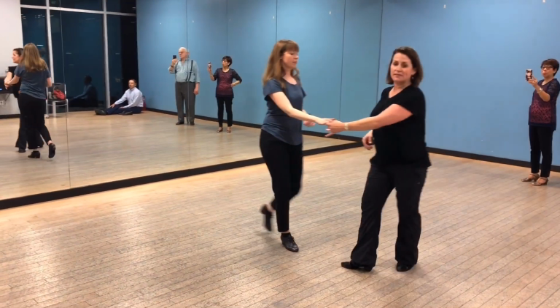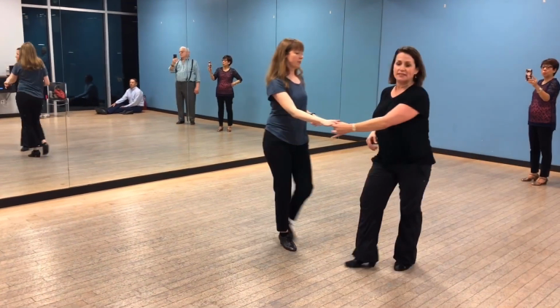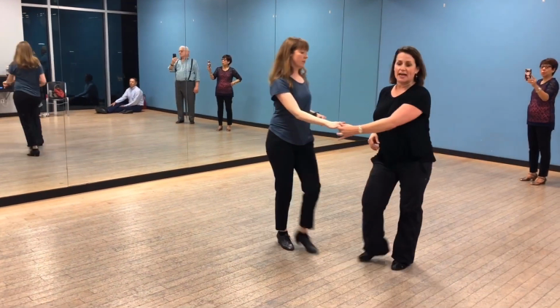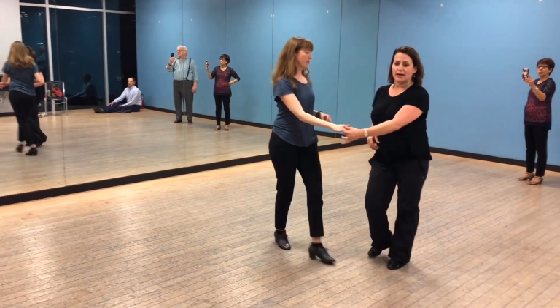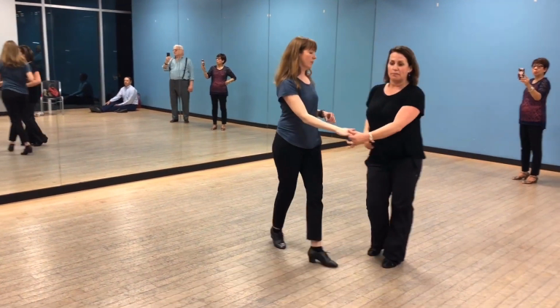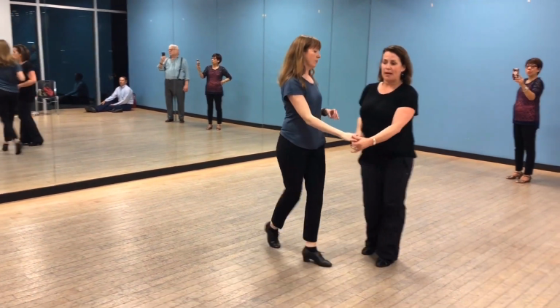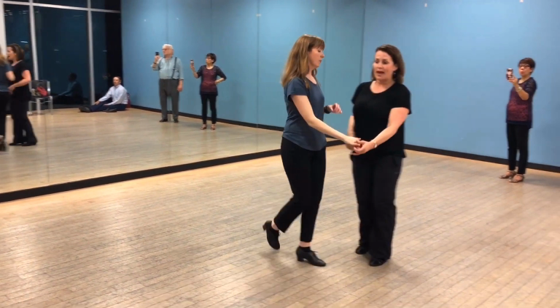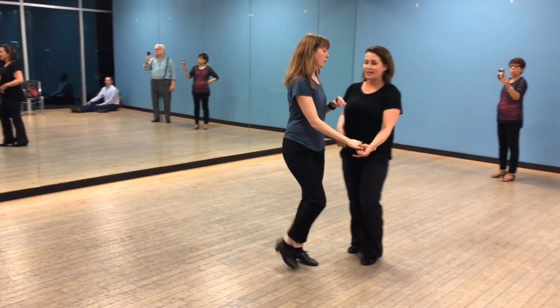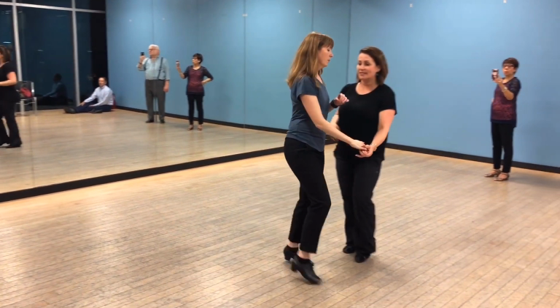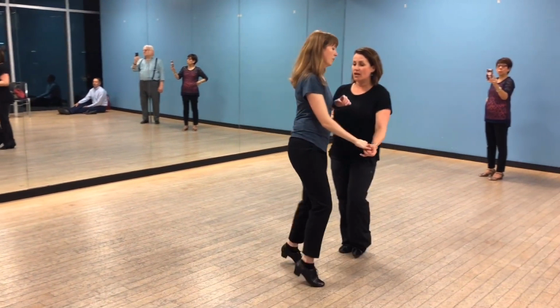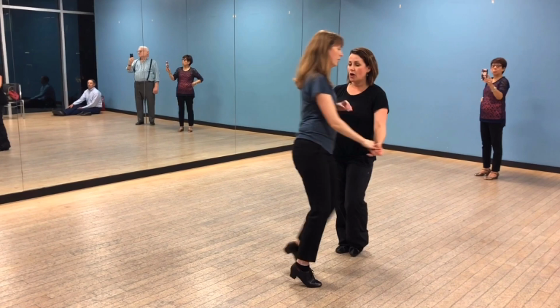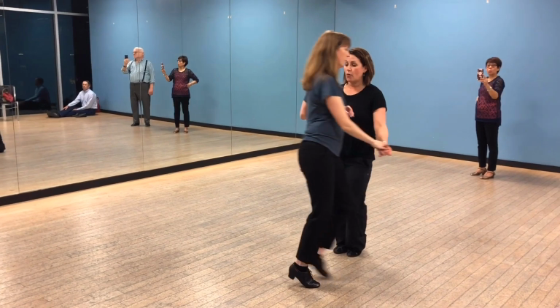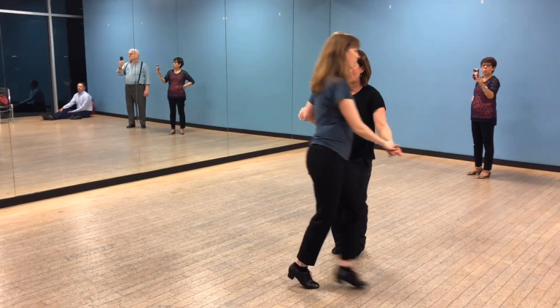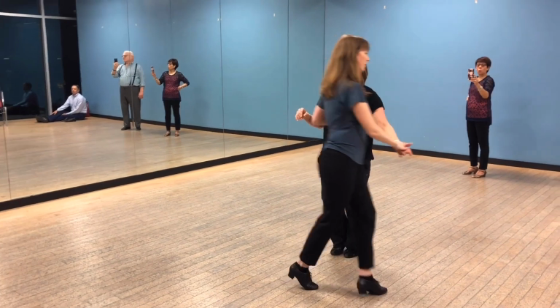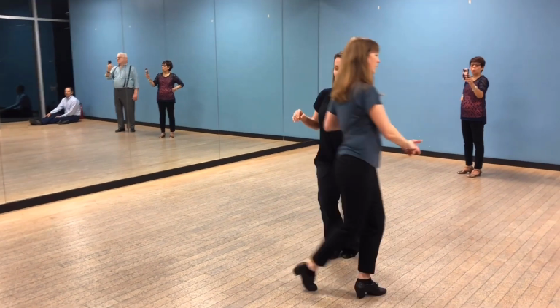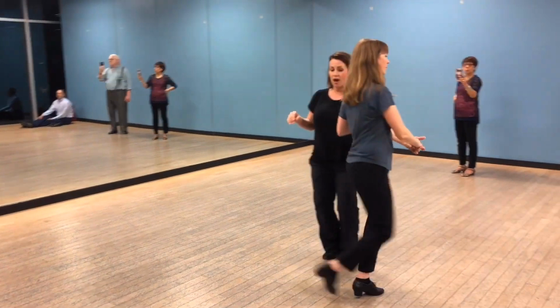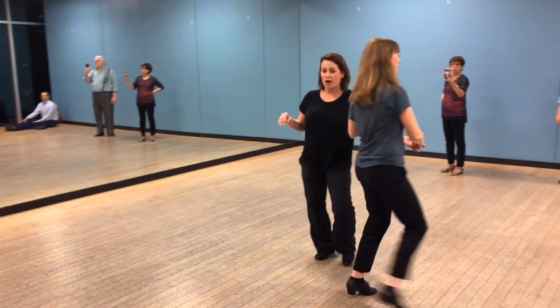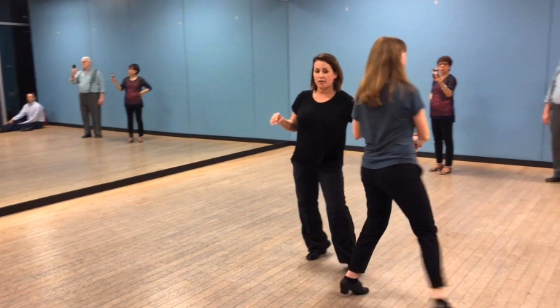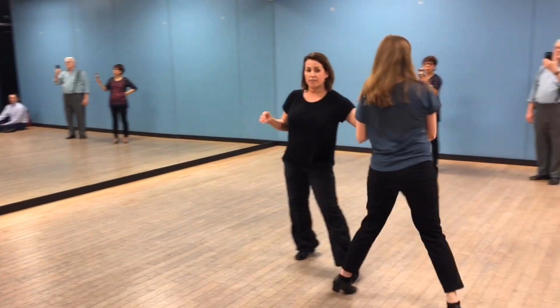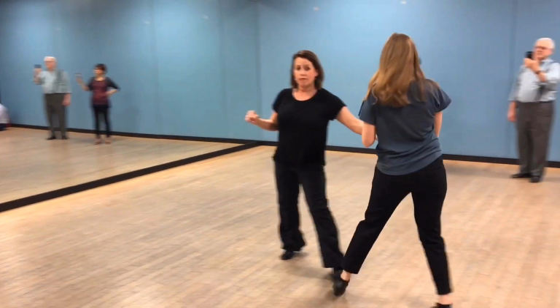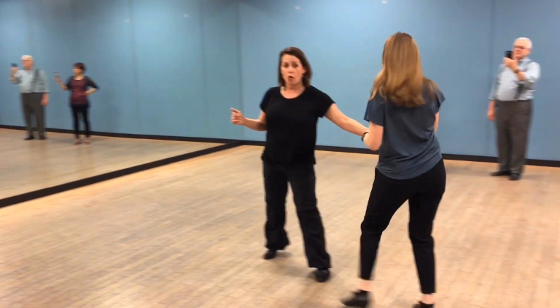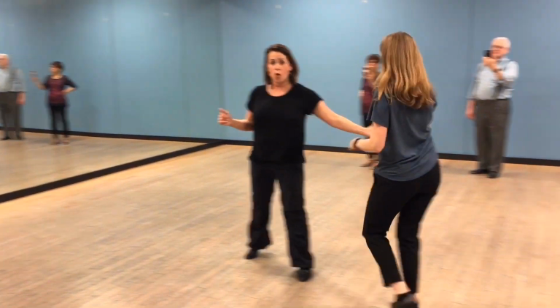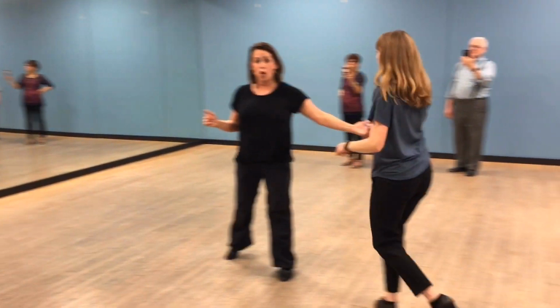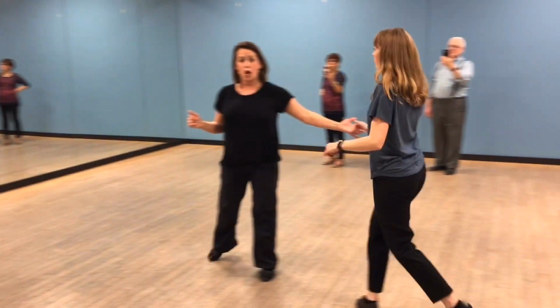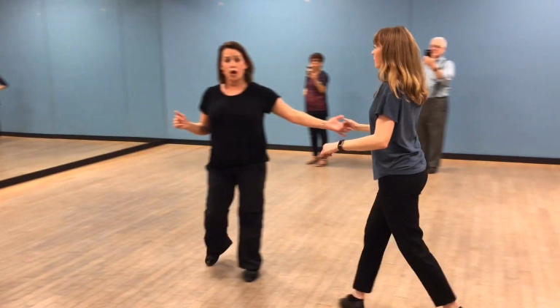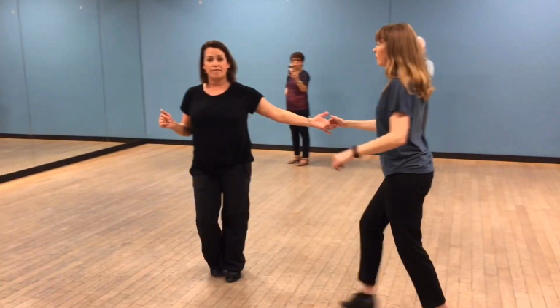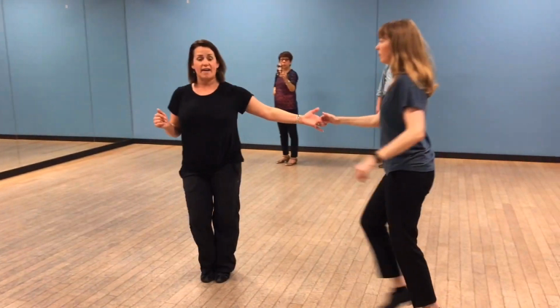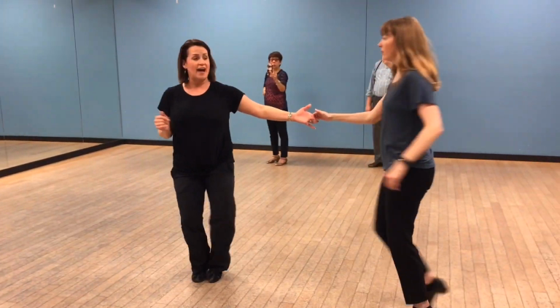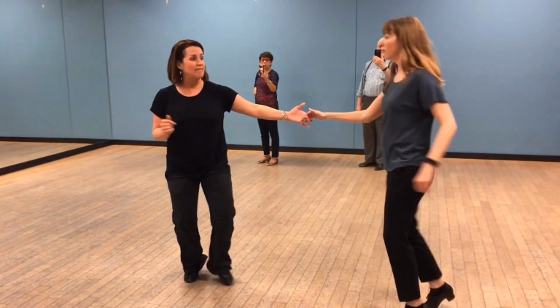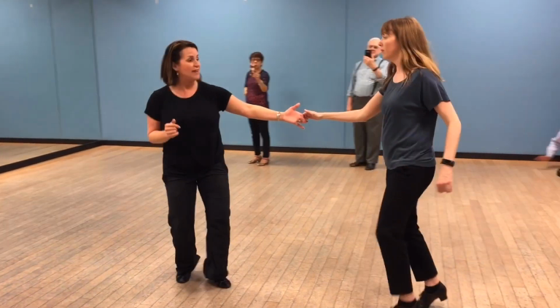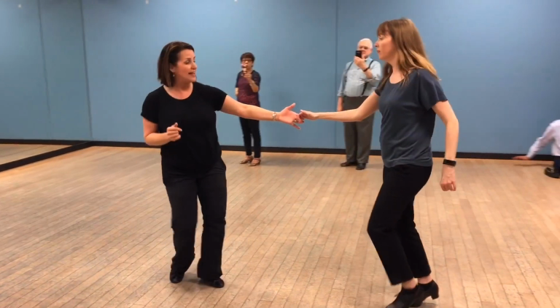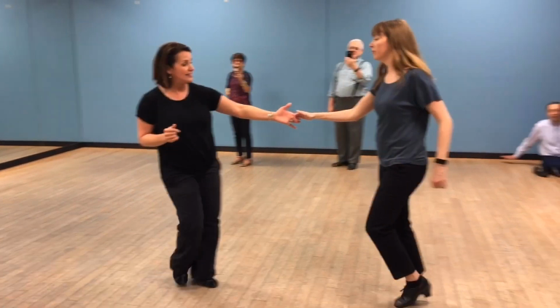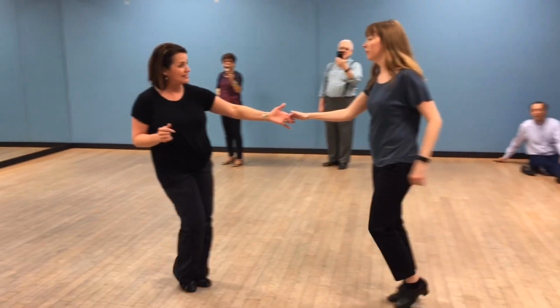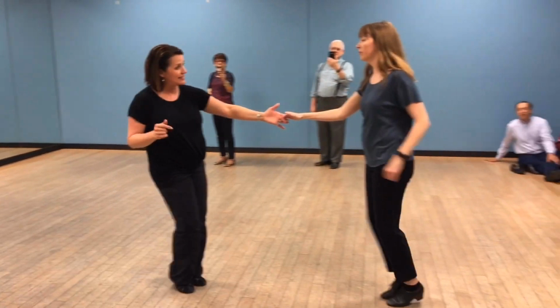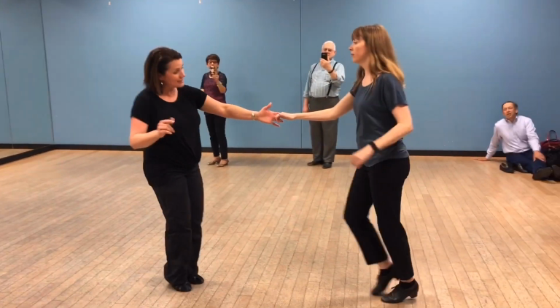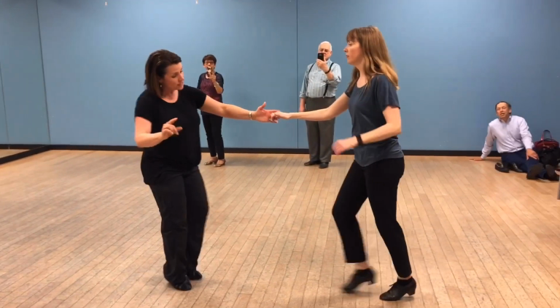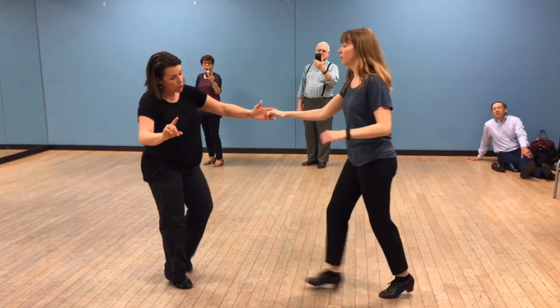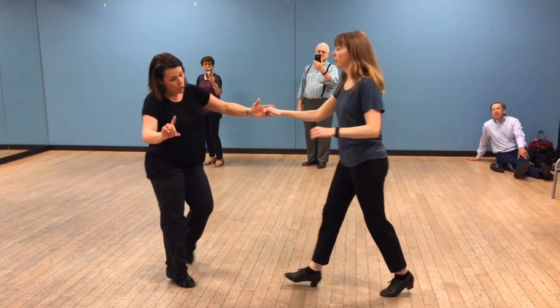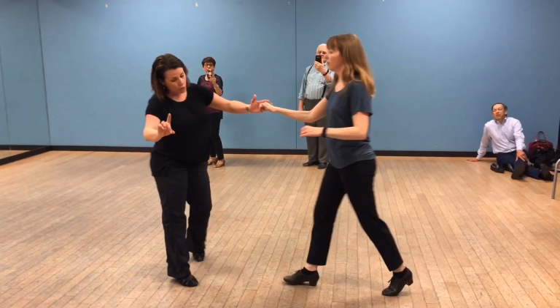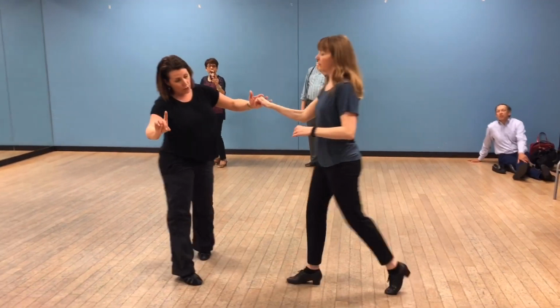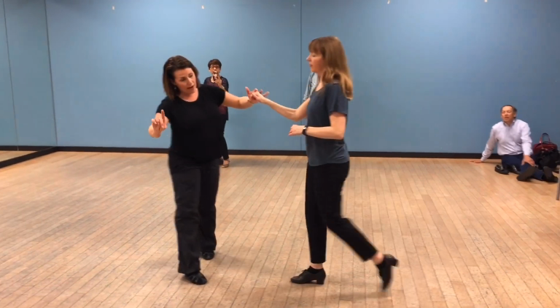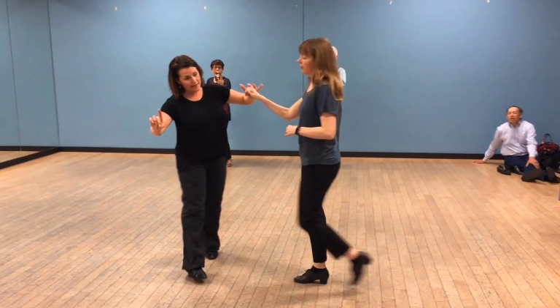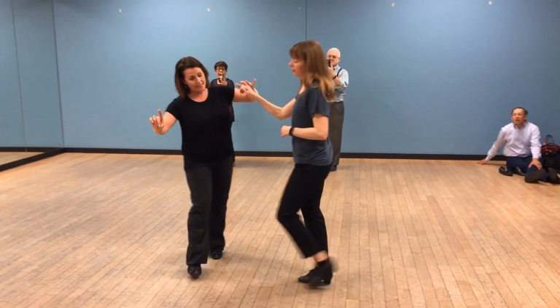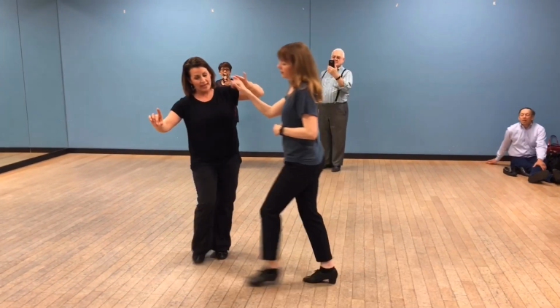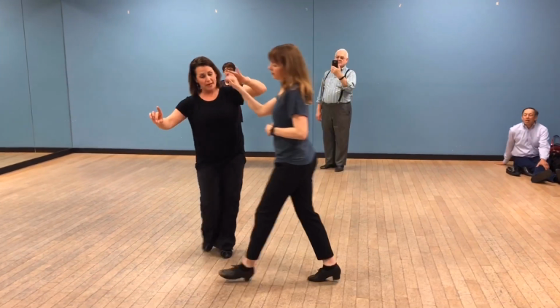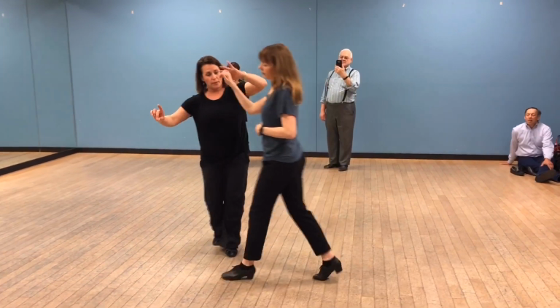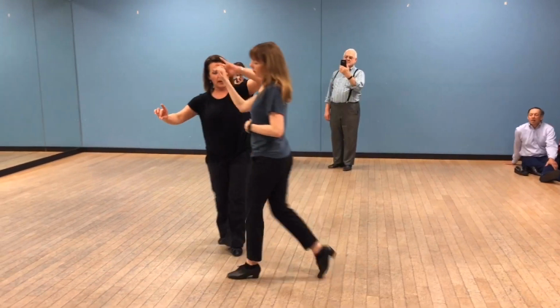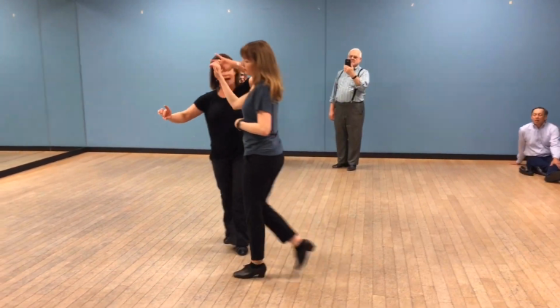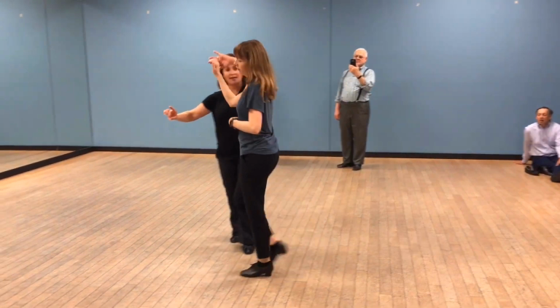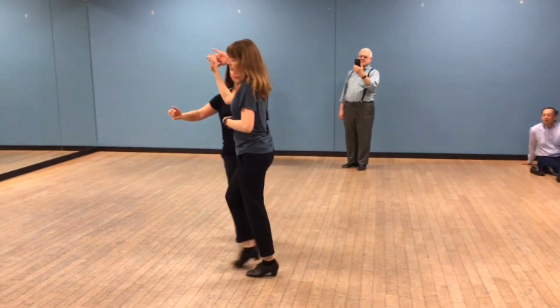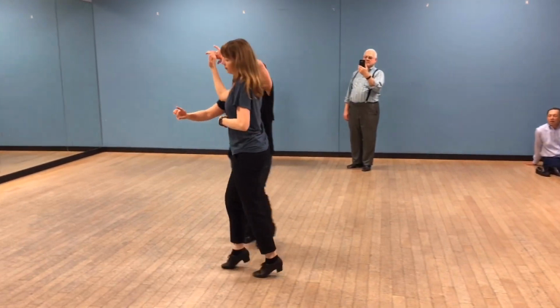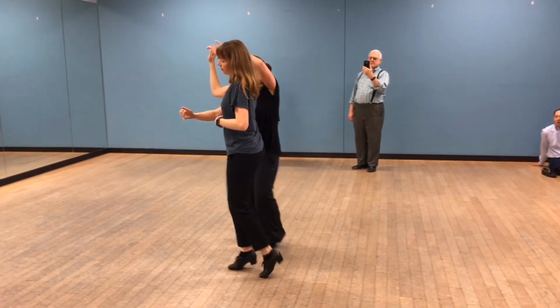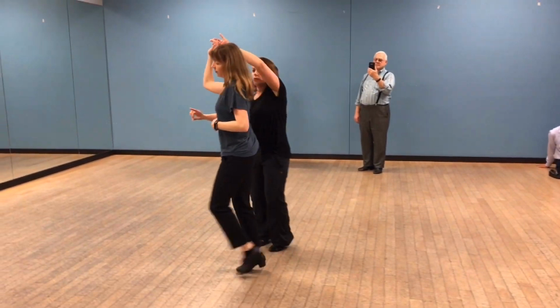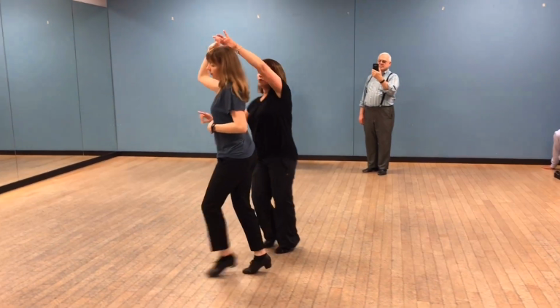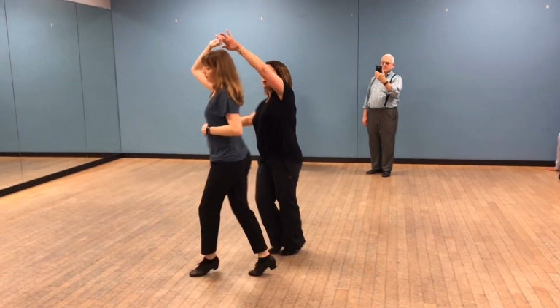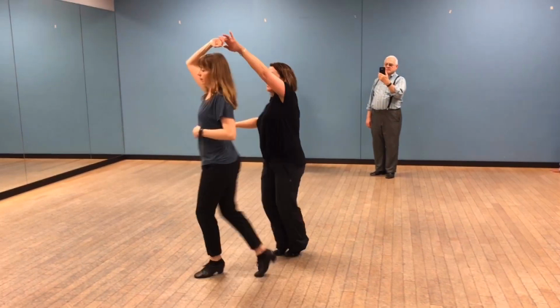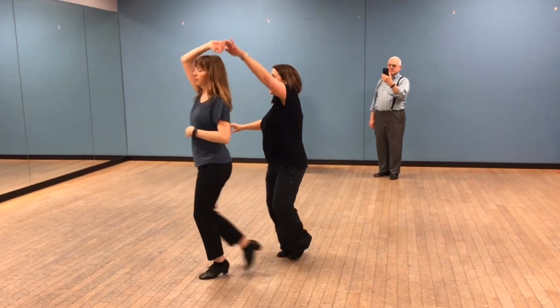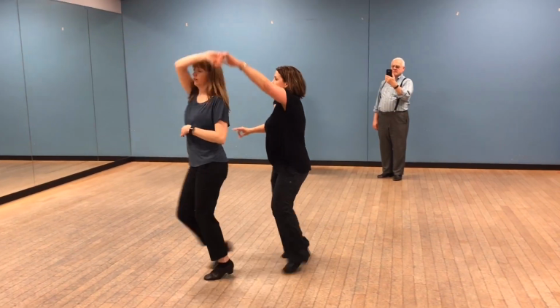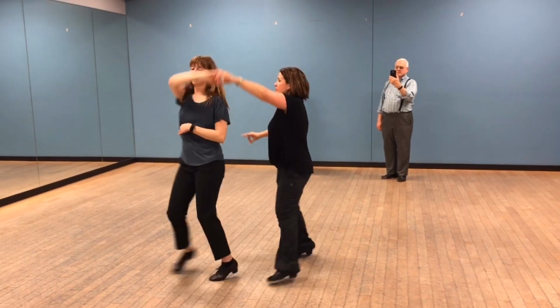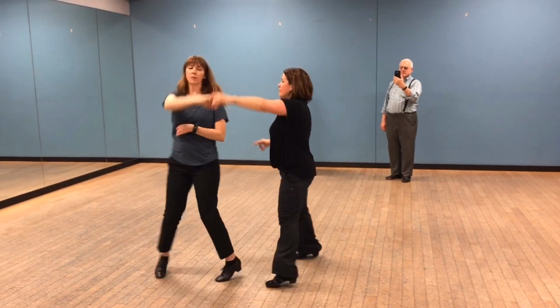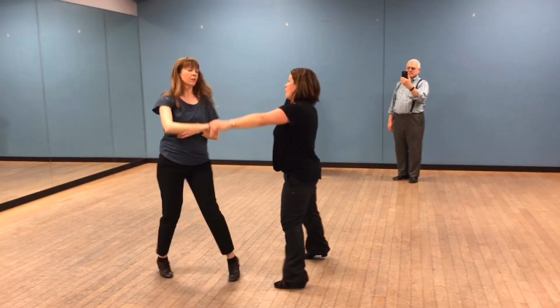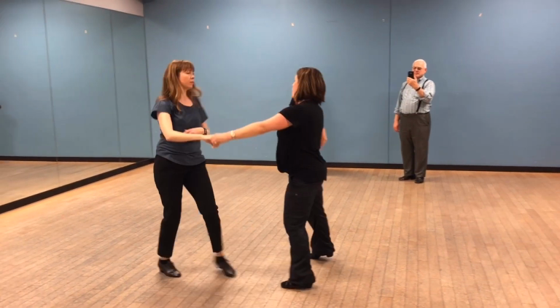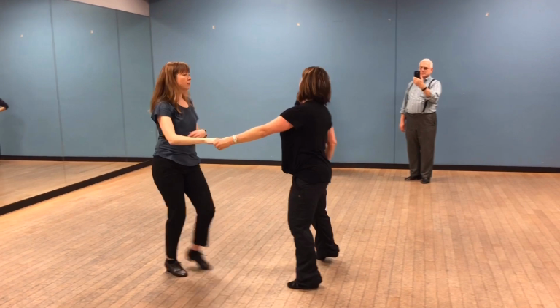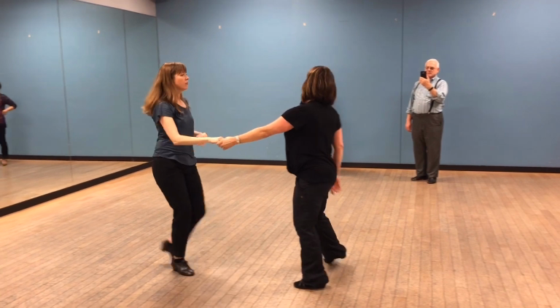Left side pass, away on four, five, and six. Right side pass, three, and four.